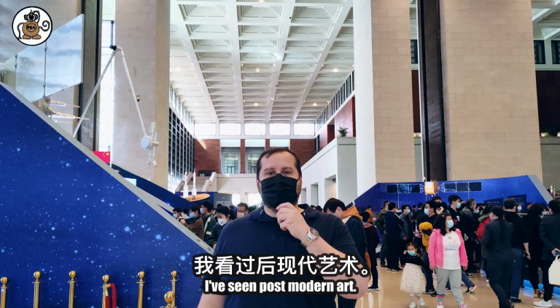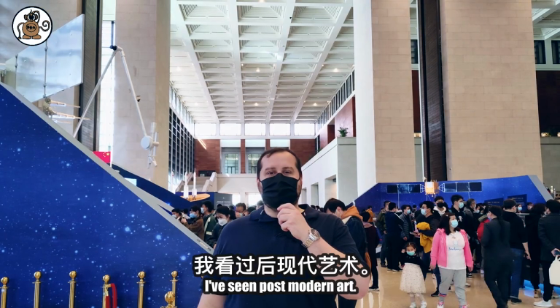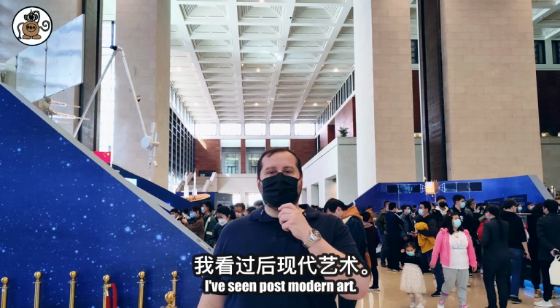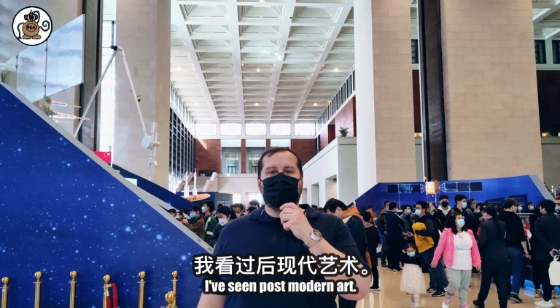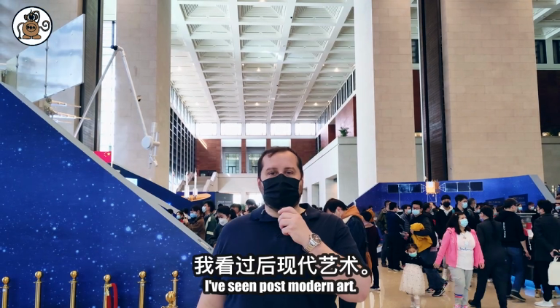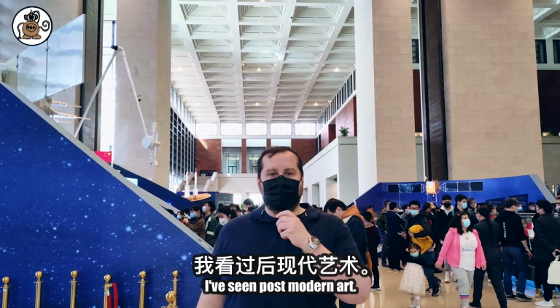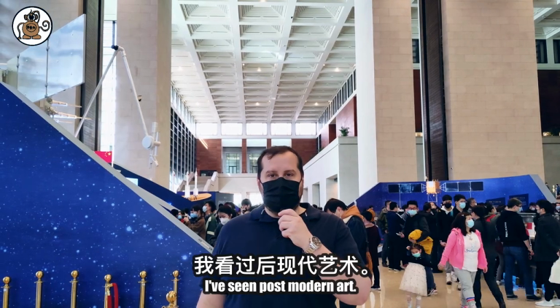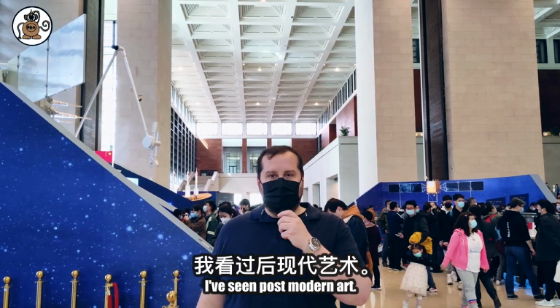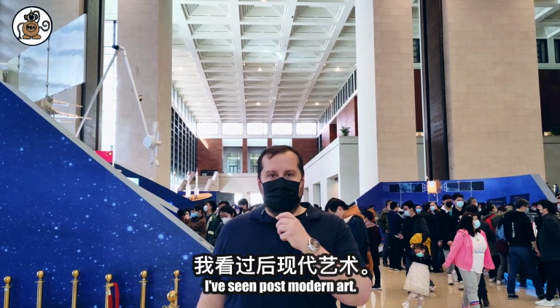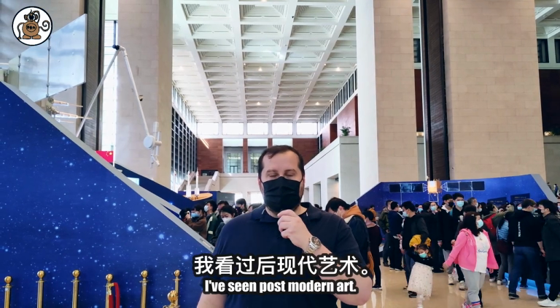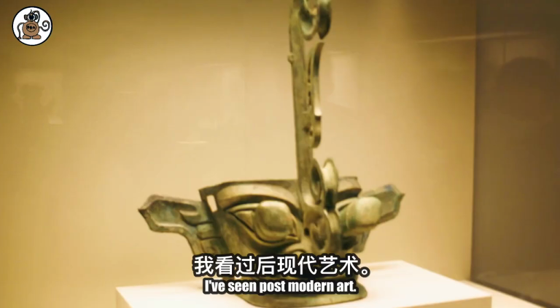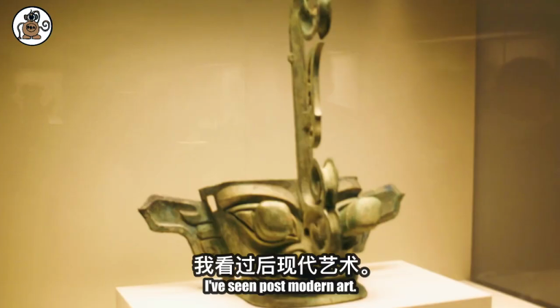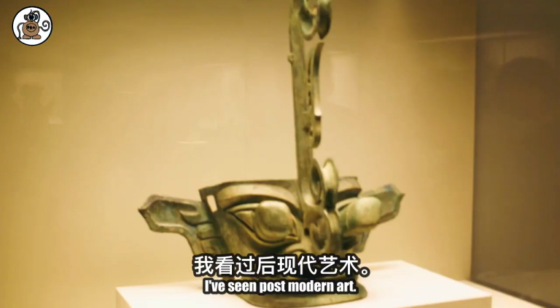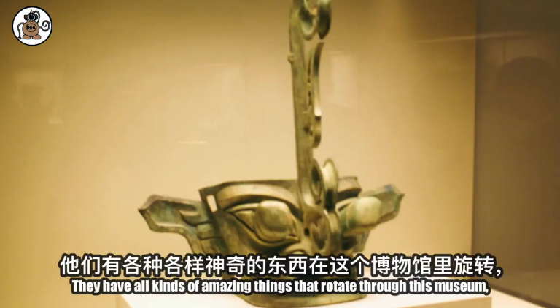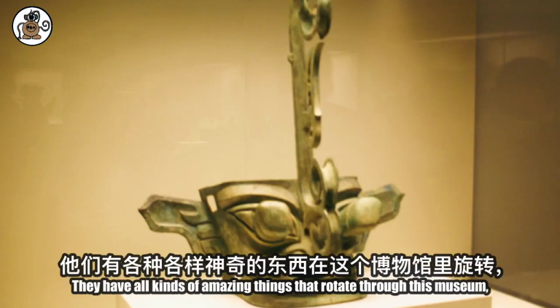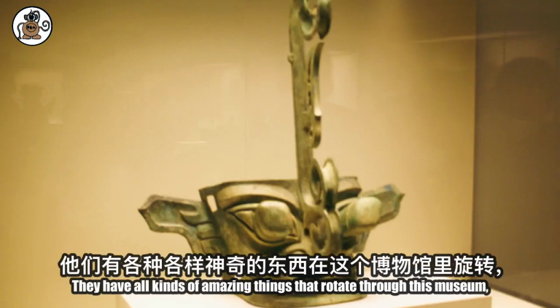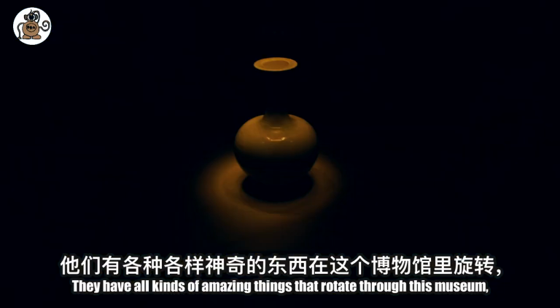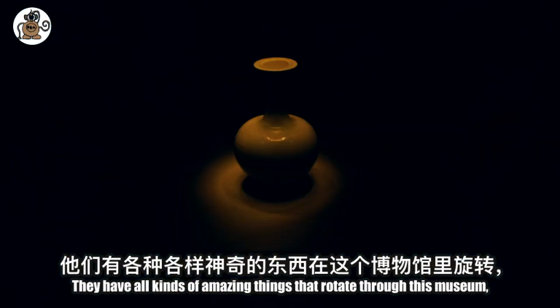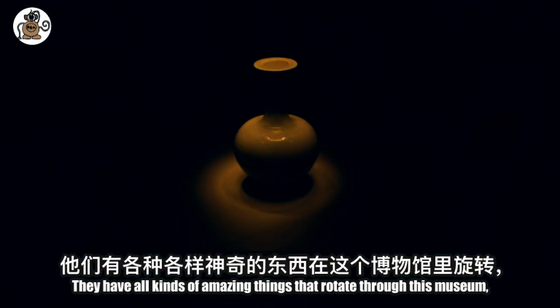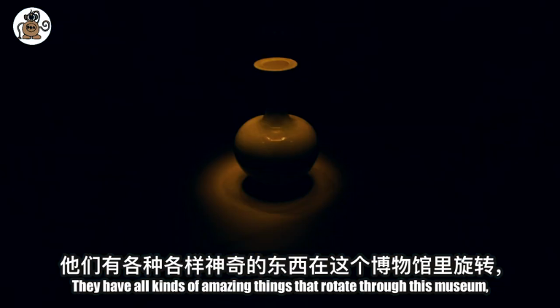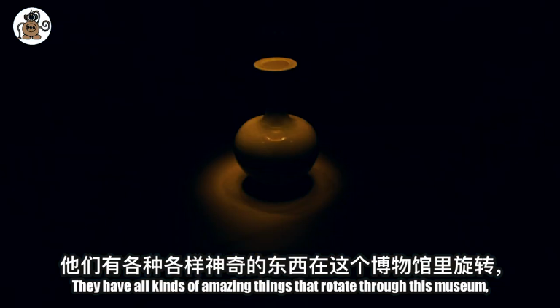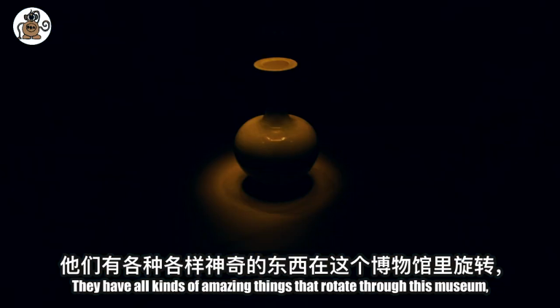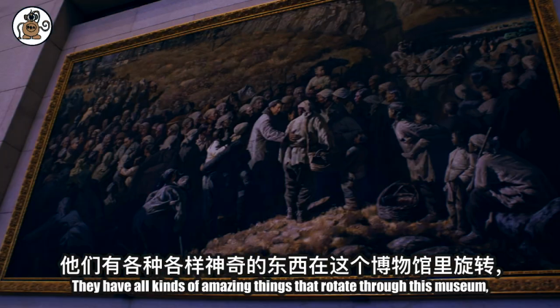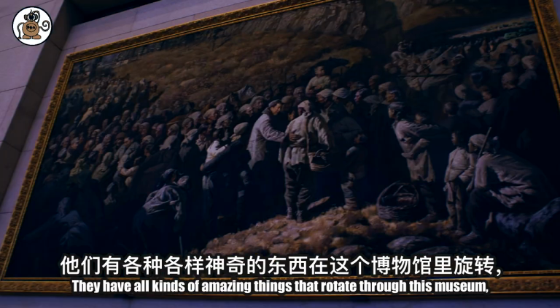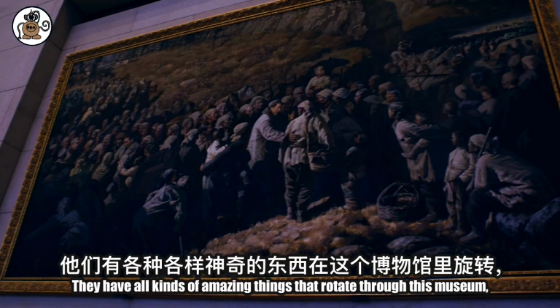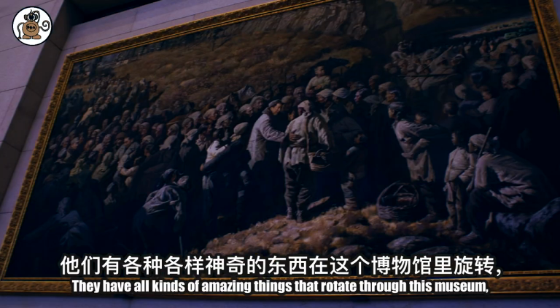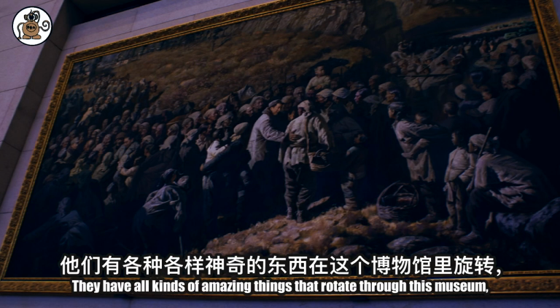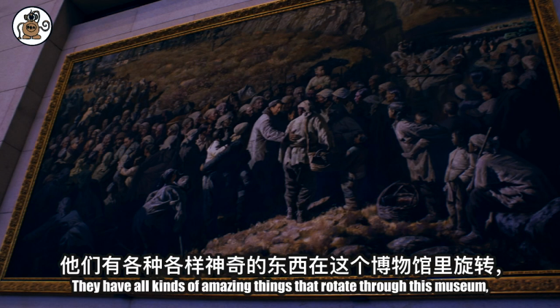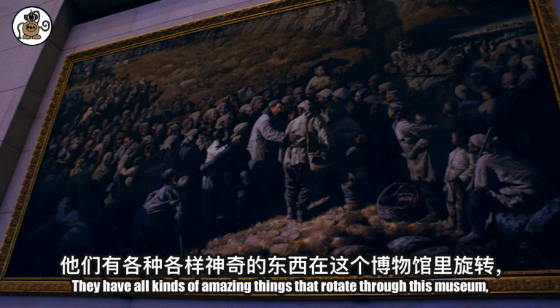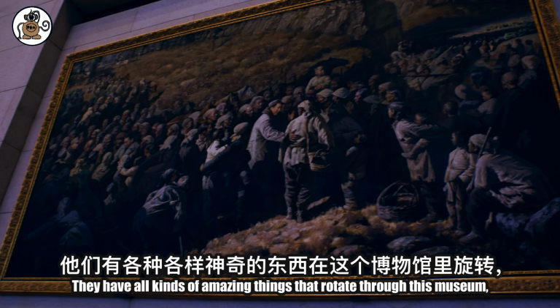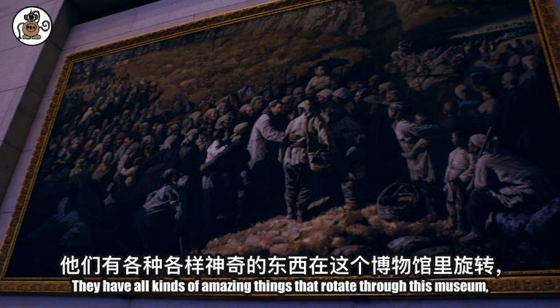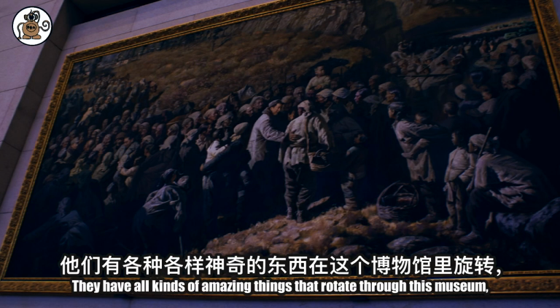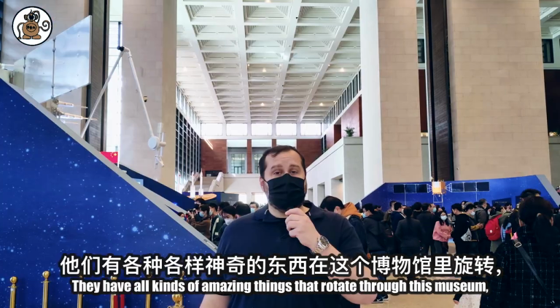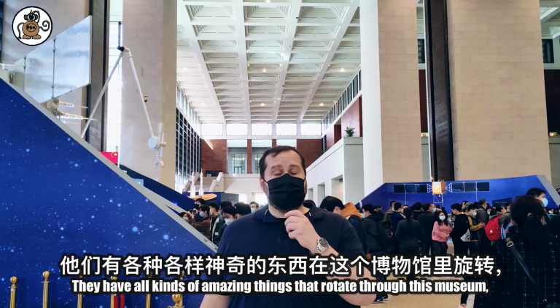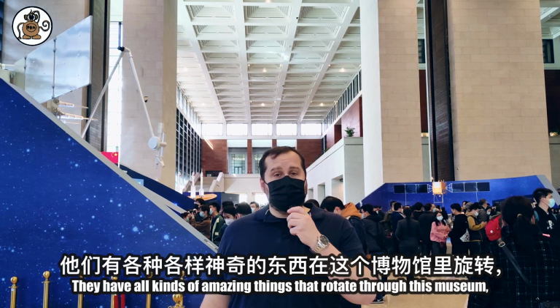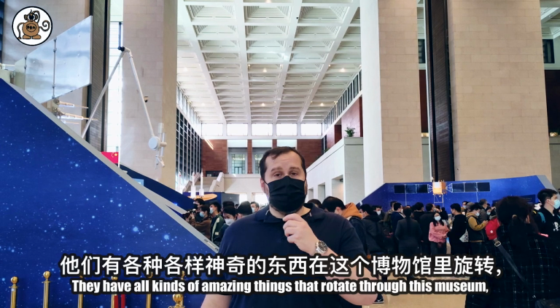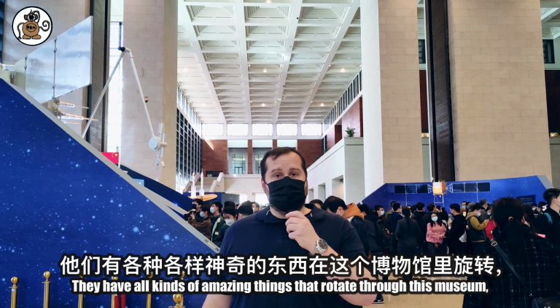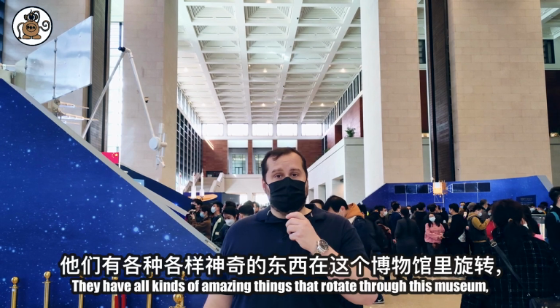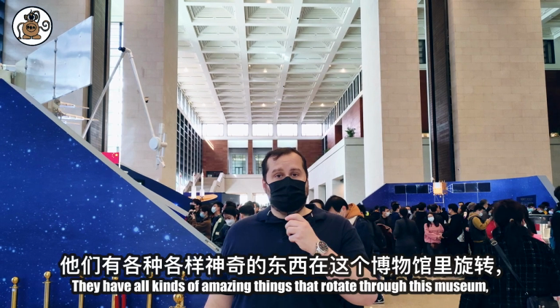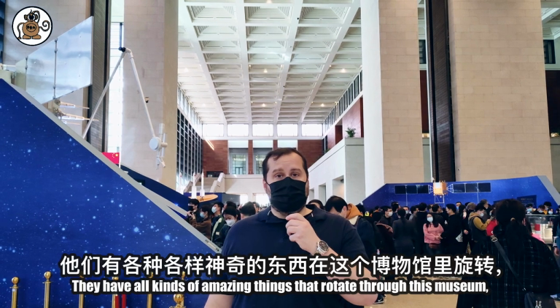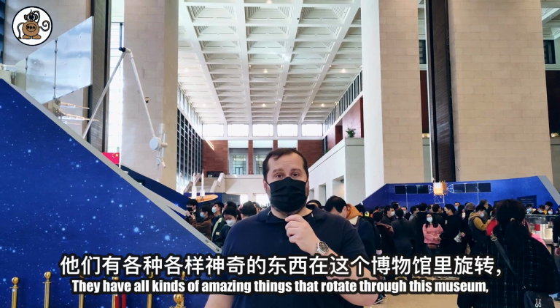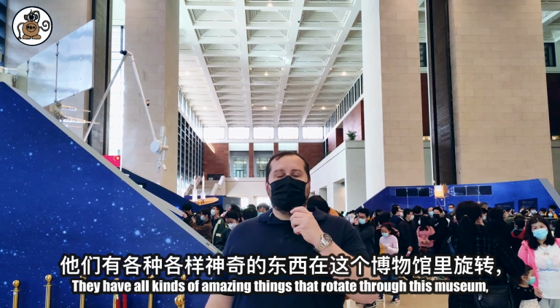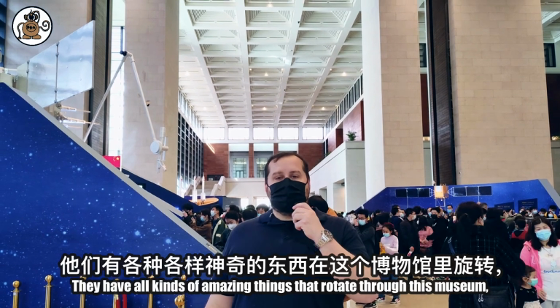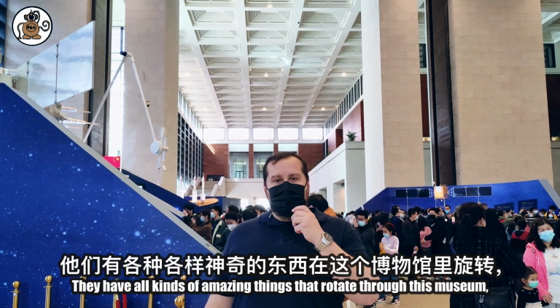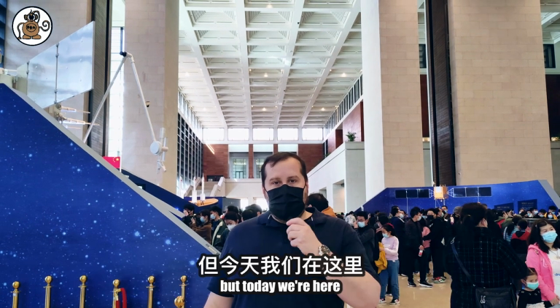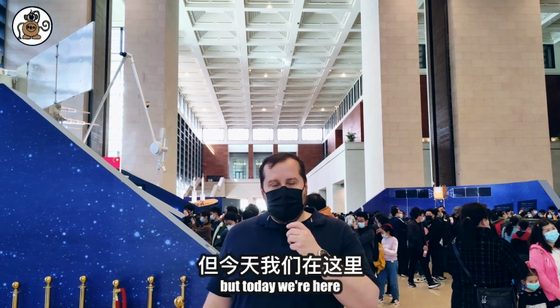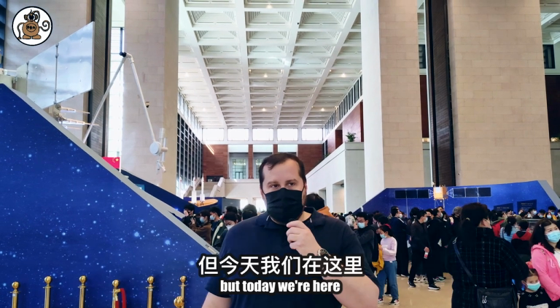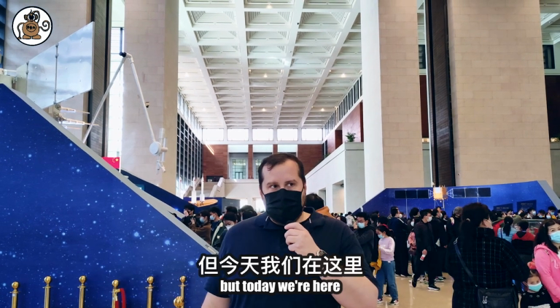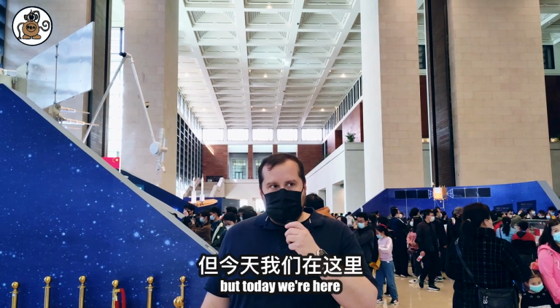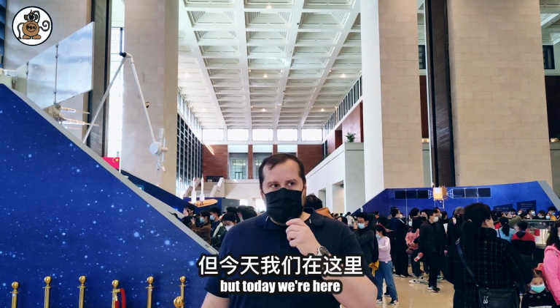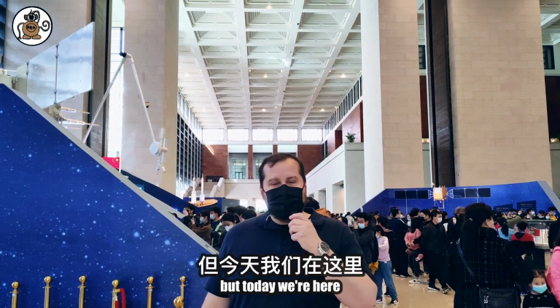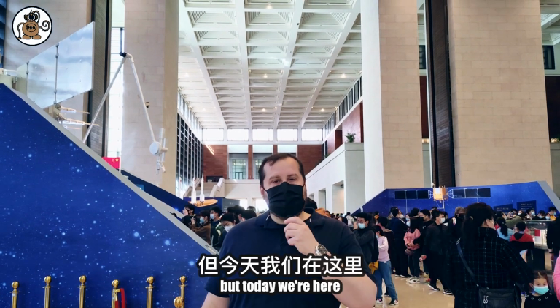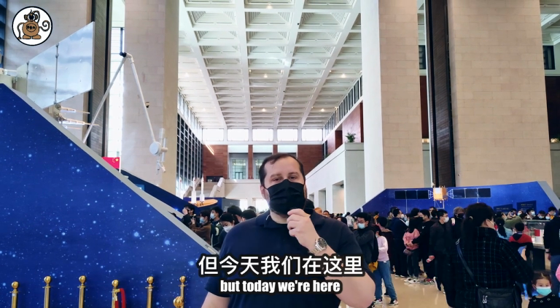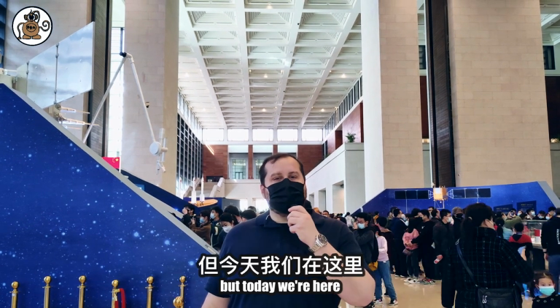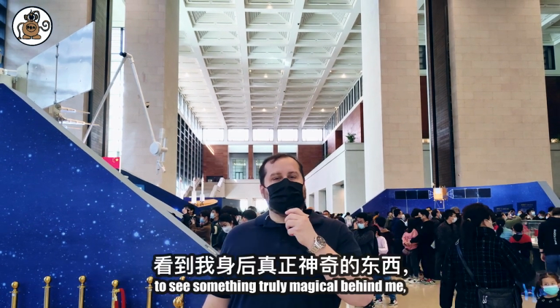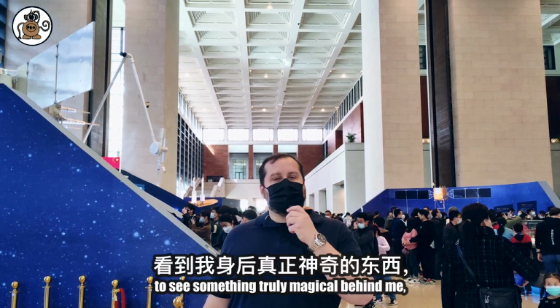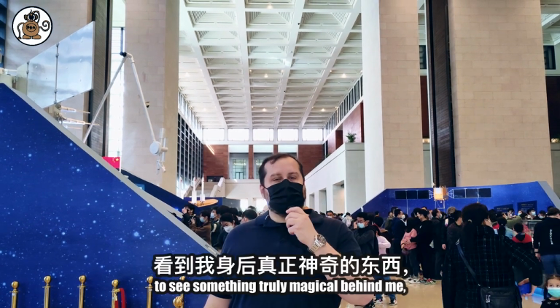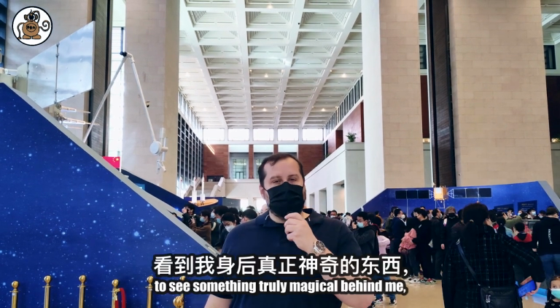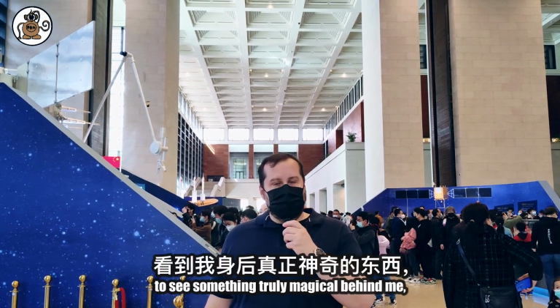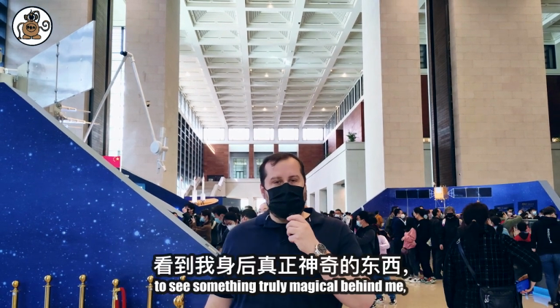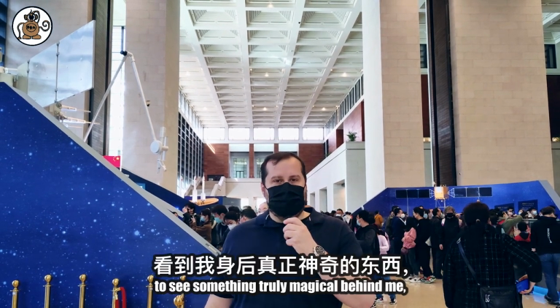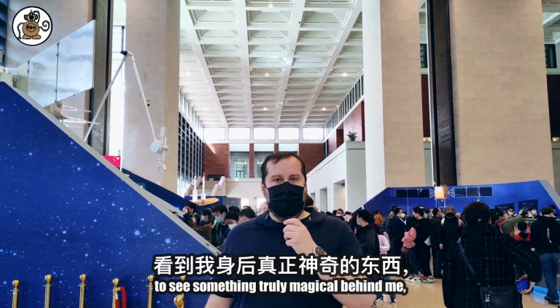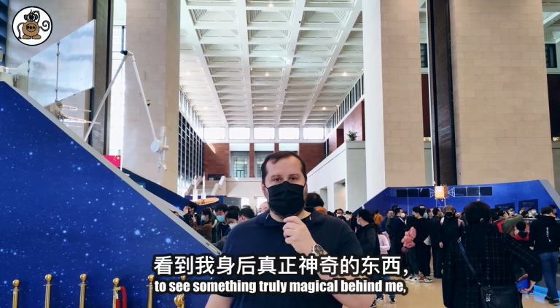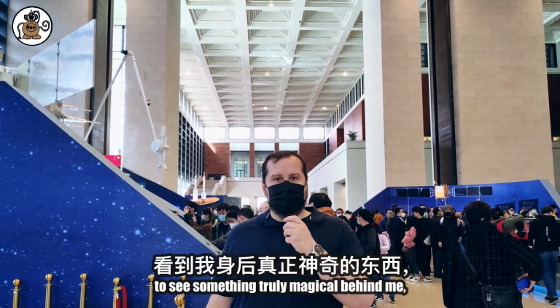I've seen postmodern art. They have all kinds of amazing things that rotate through this museum. But today we're here to see something truly magical.